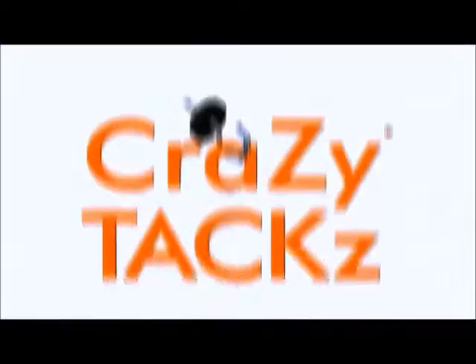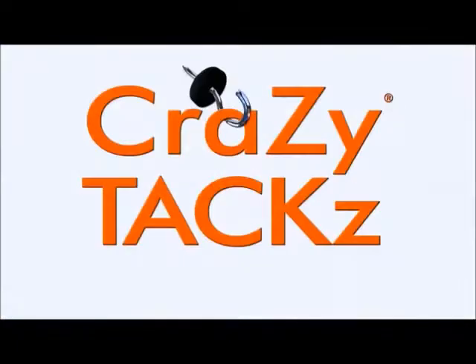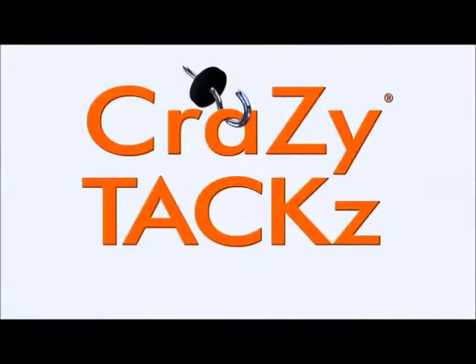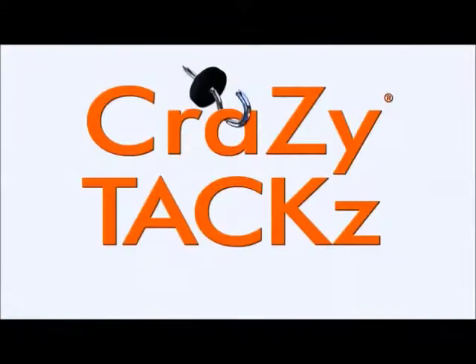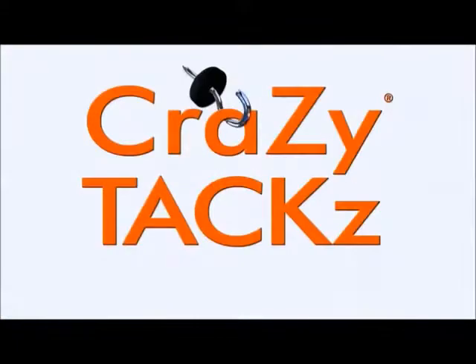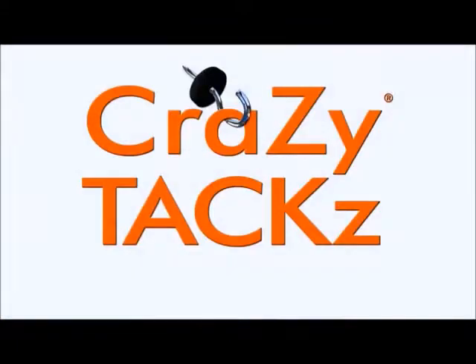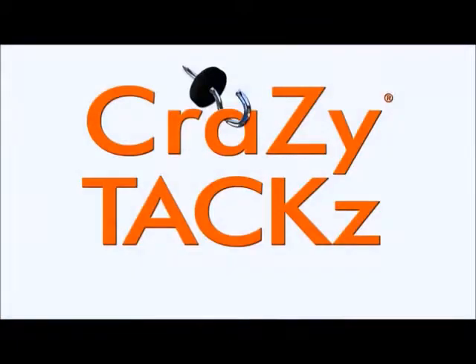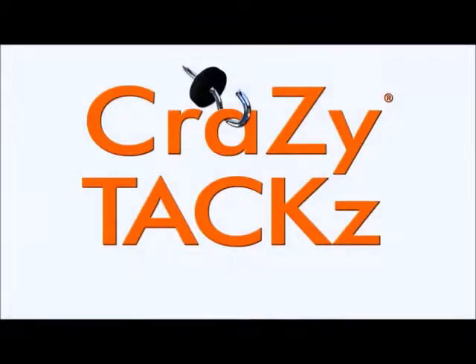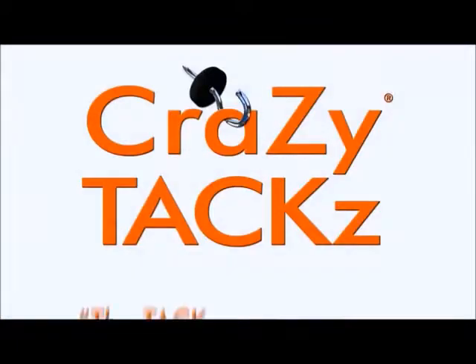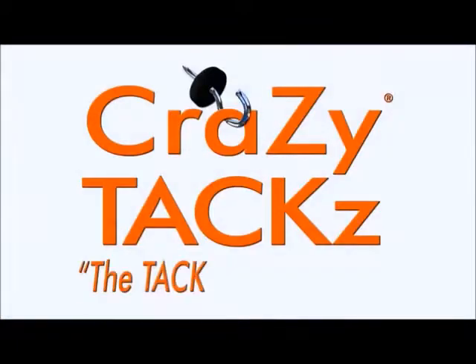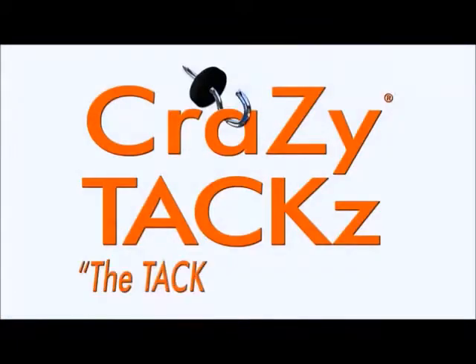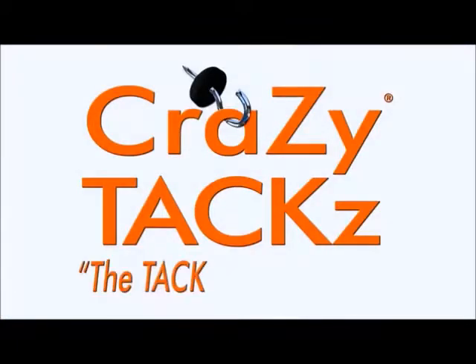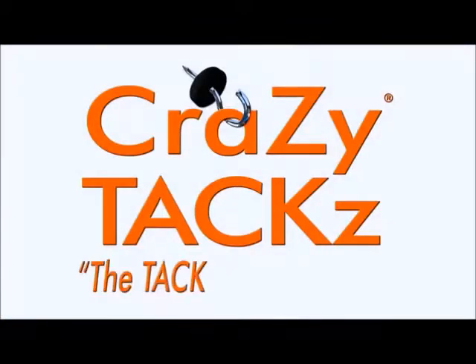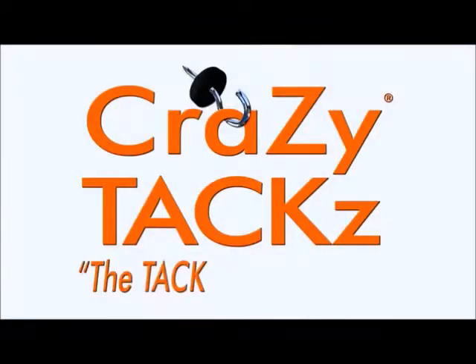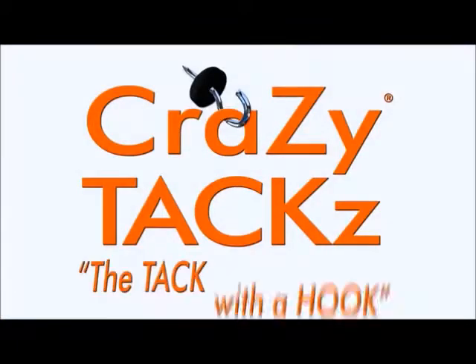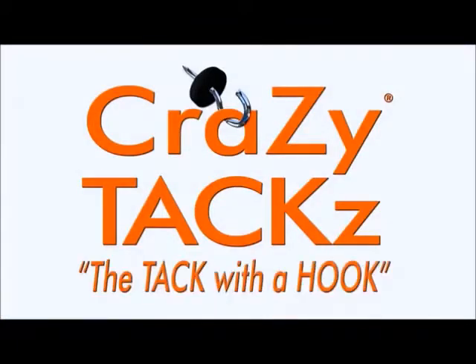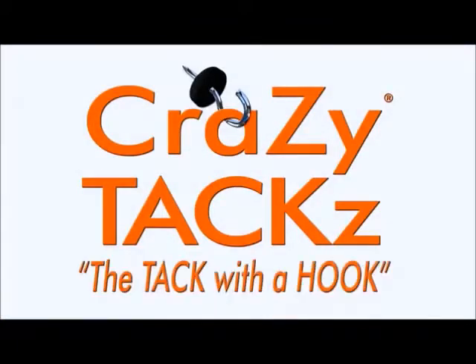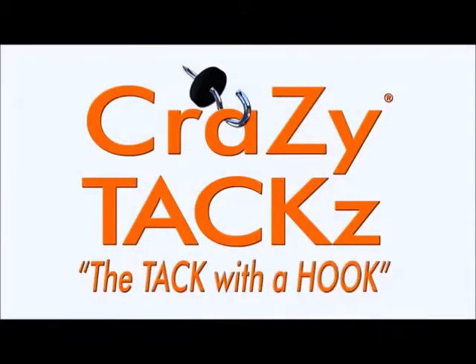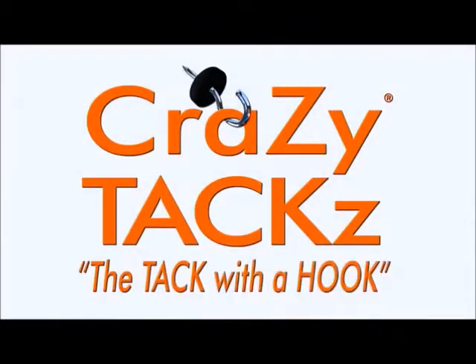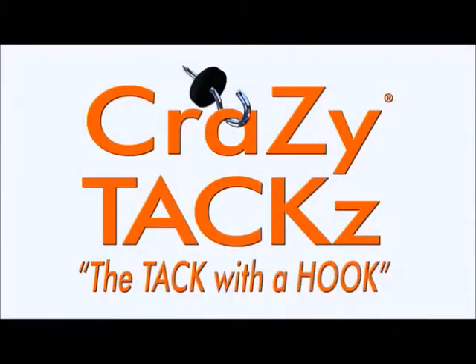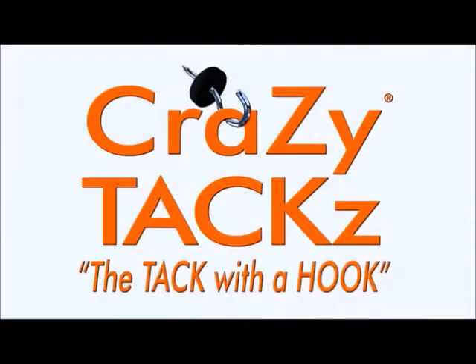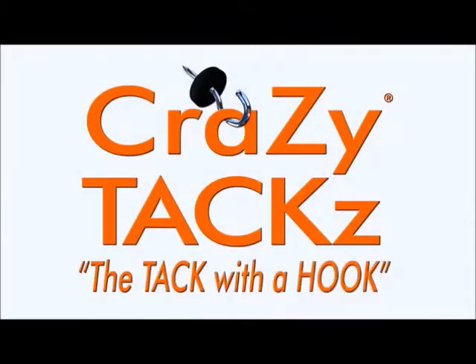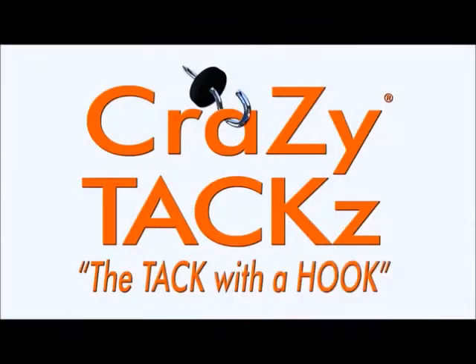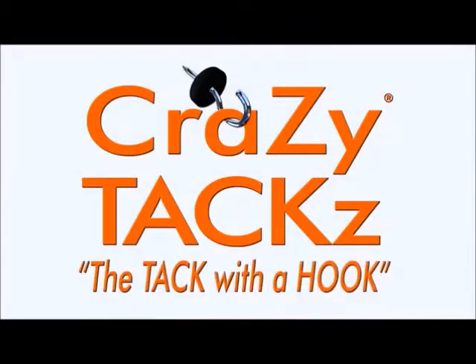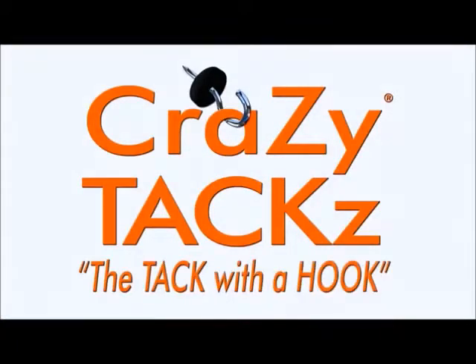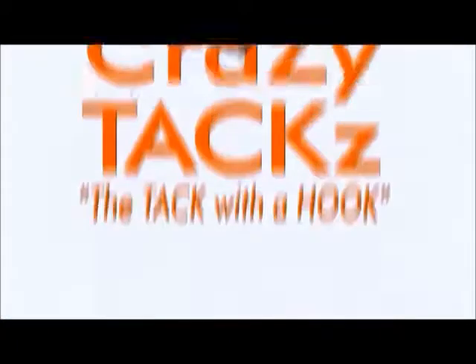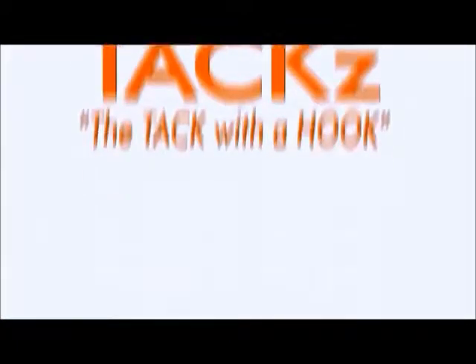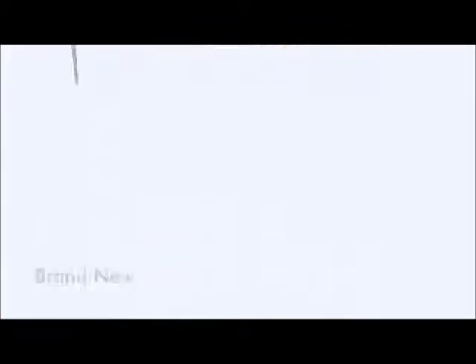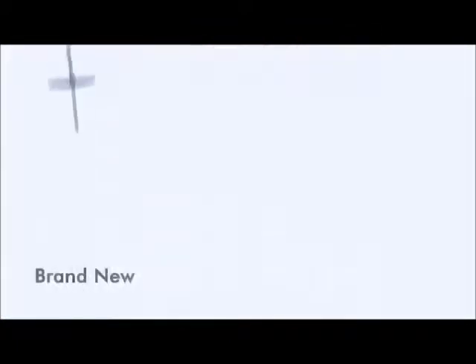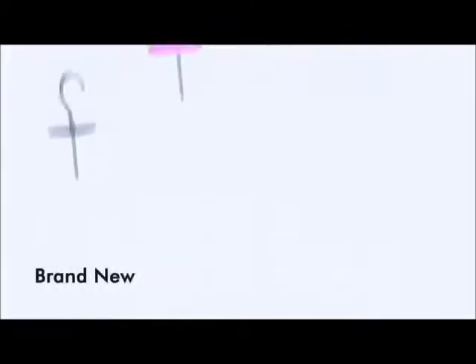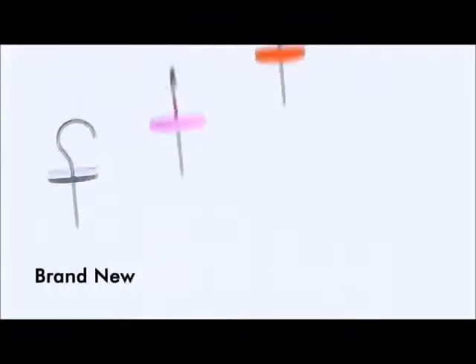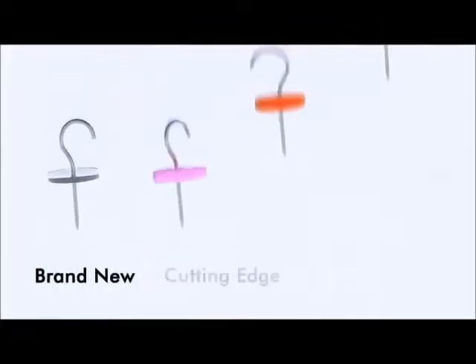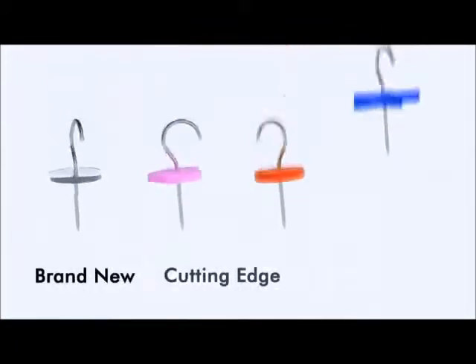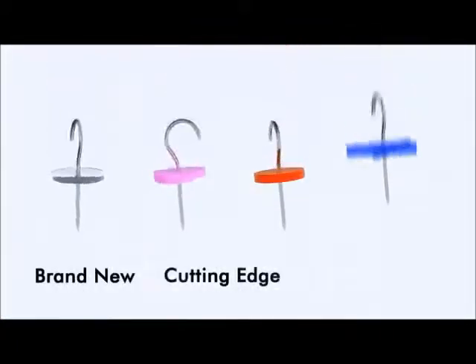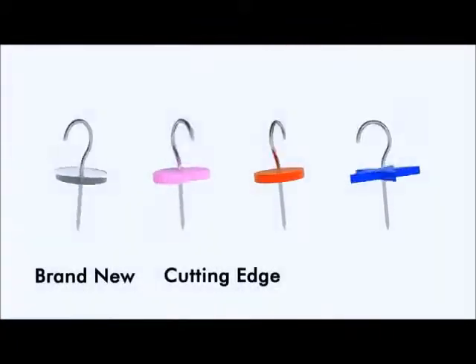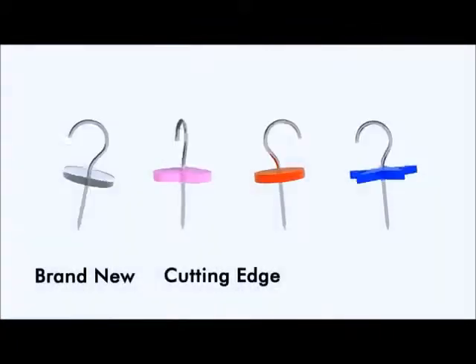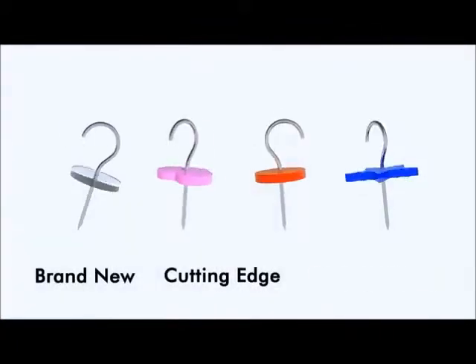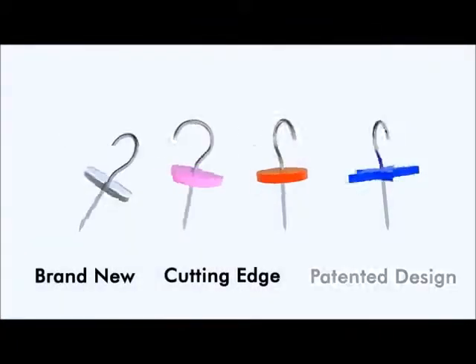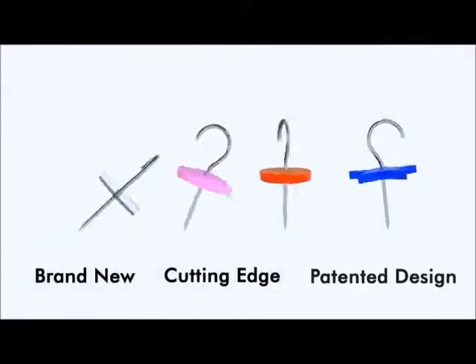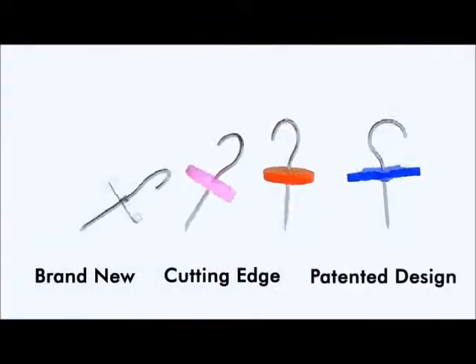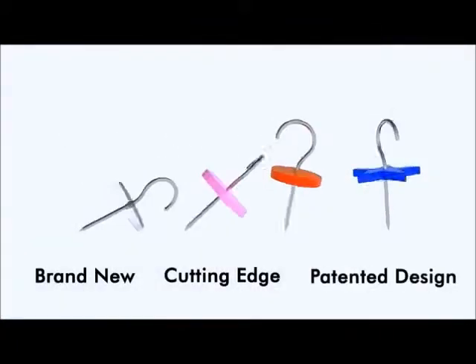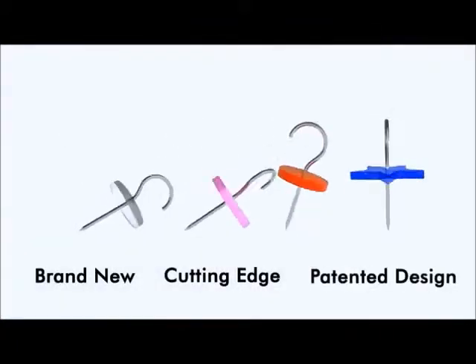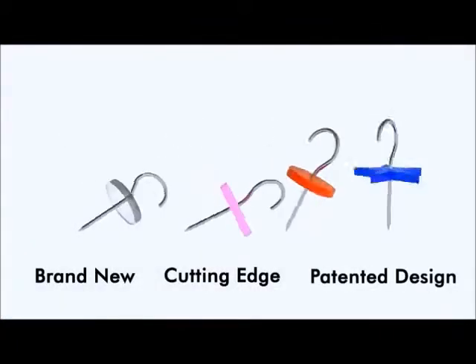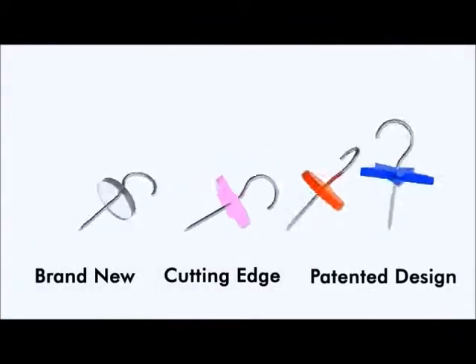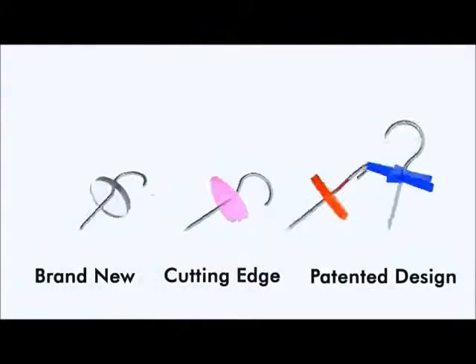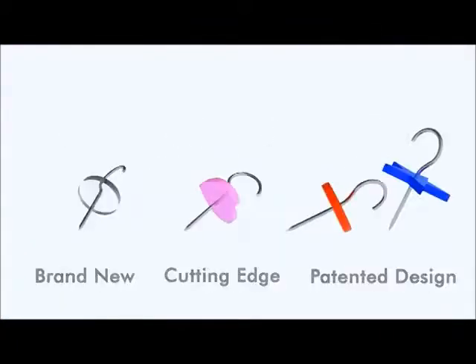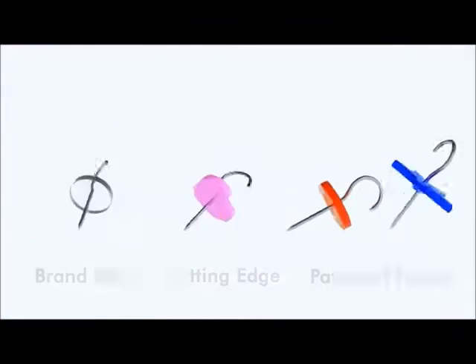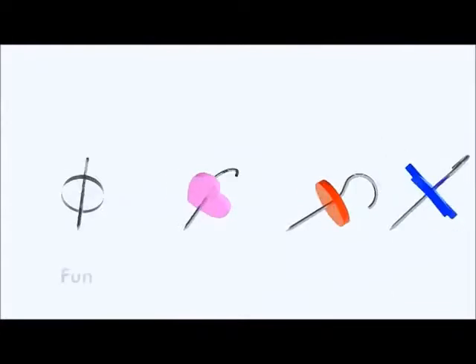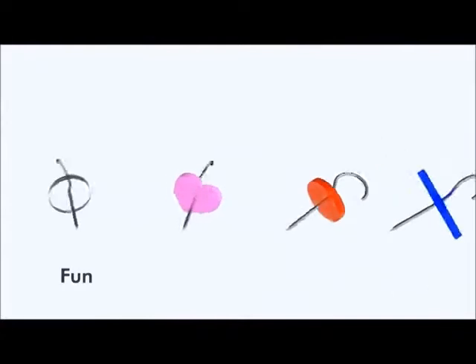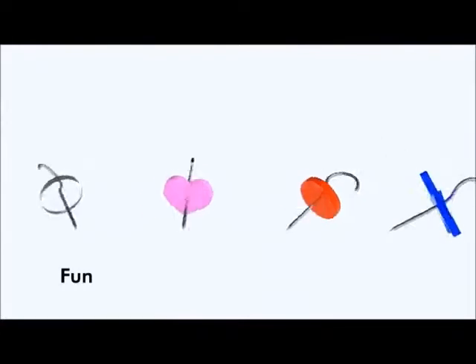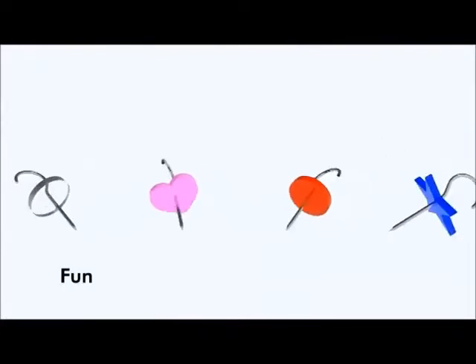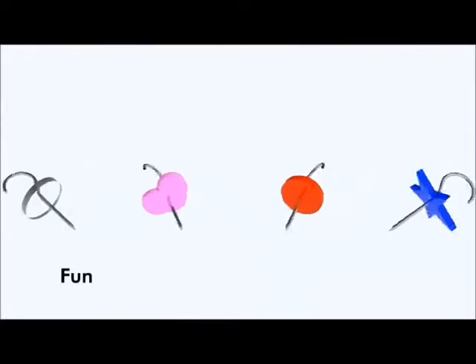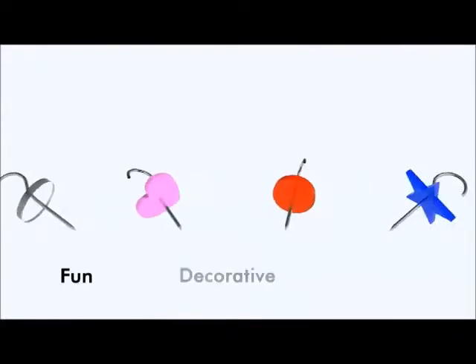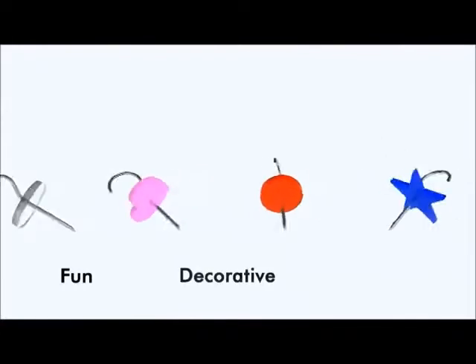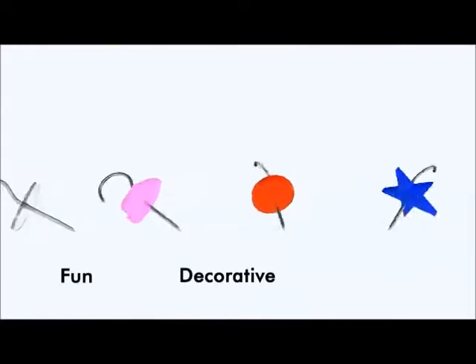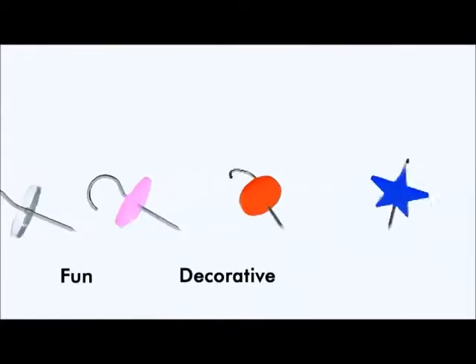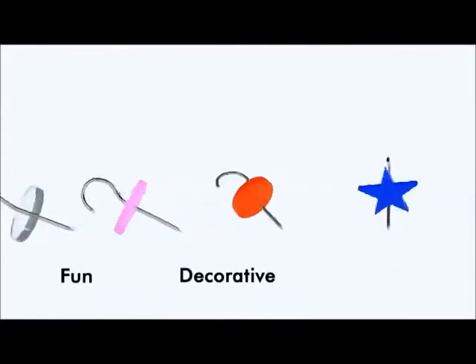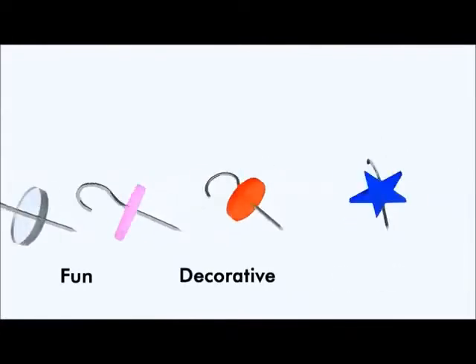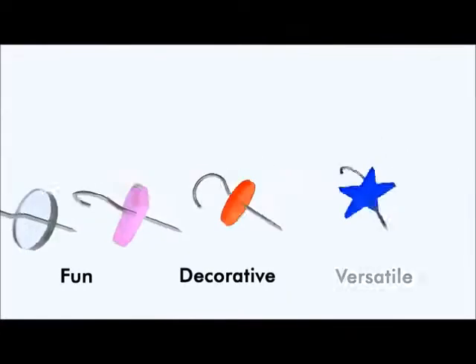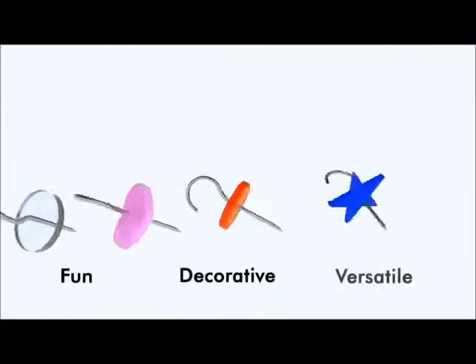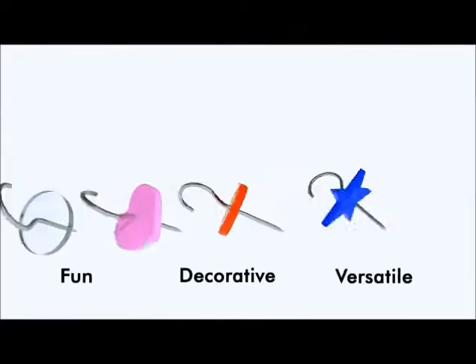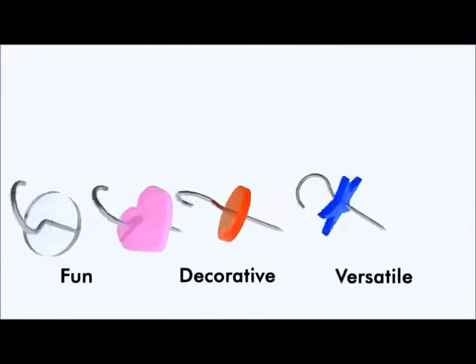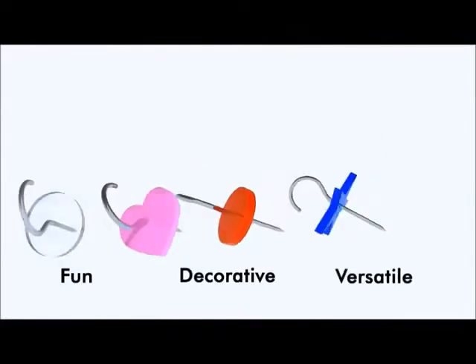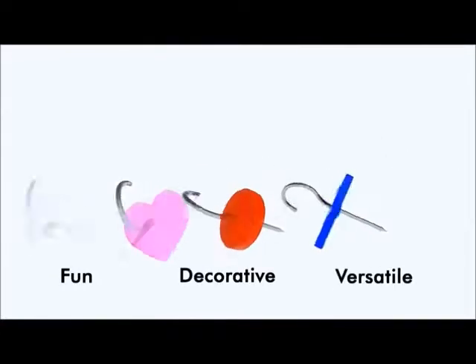Crazy Tacks. The tack with a hook. A brand new cutting edge patented design that's fun, decorative, and versatile.